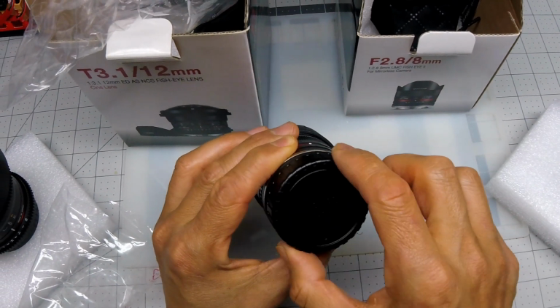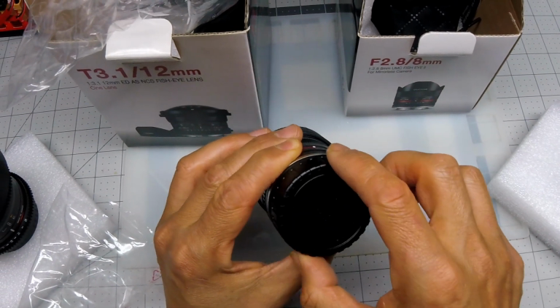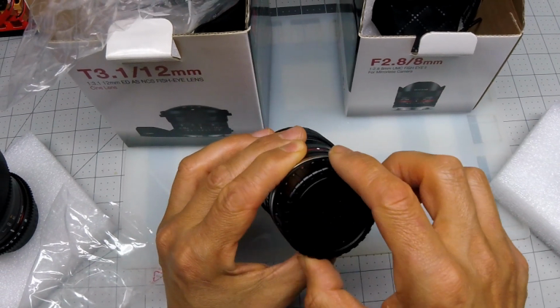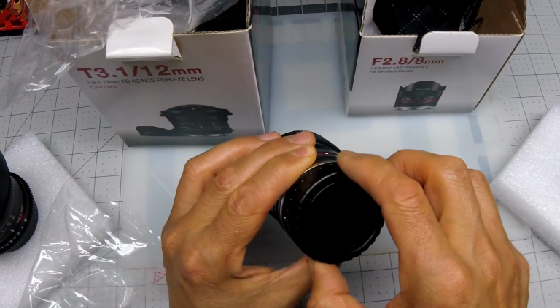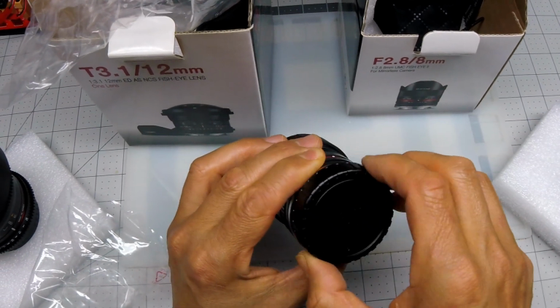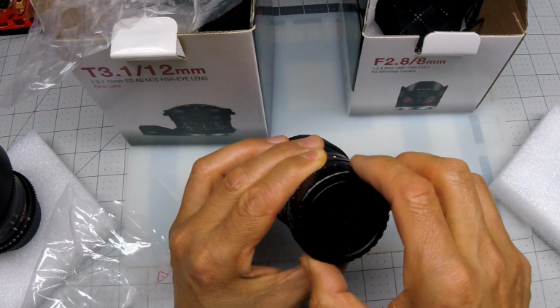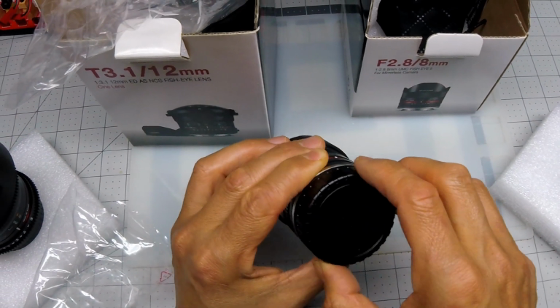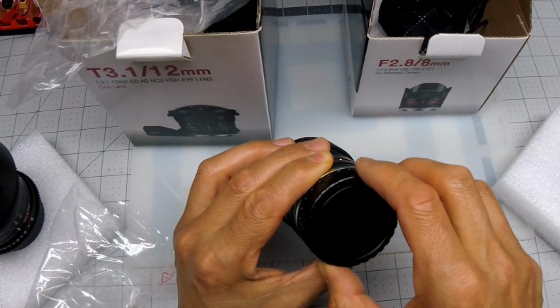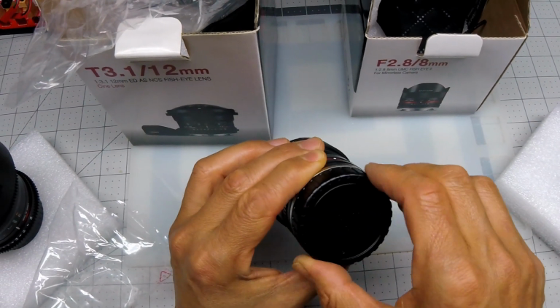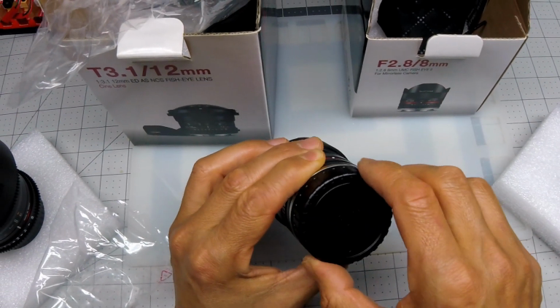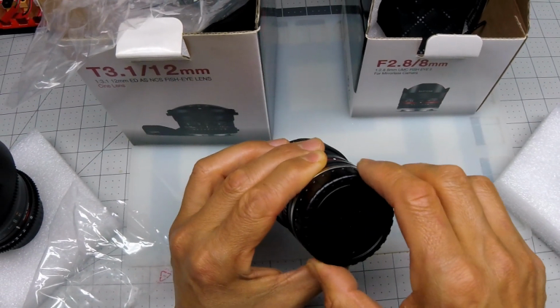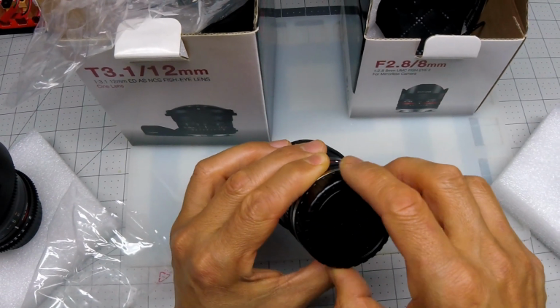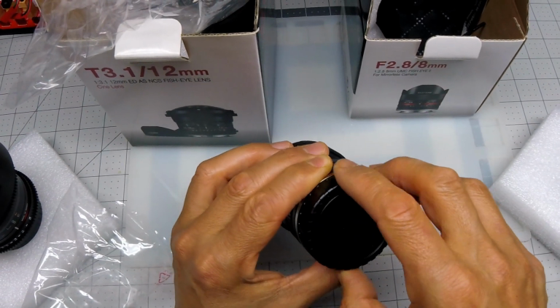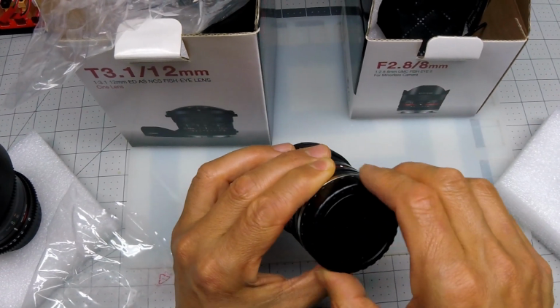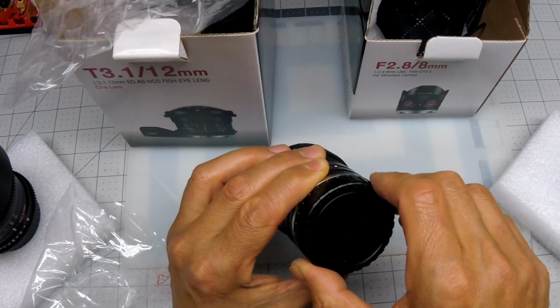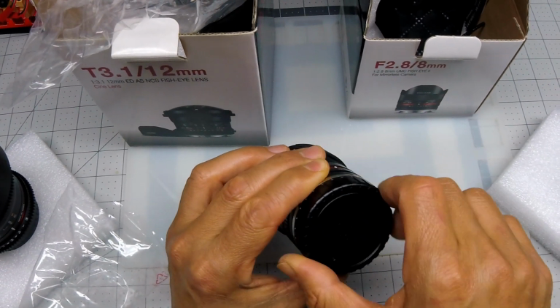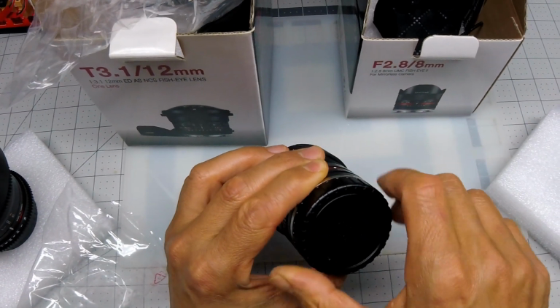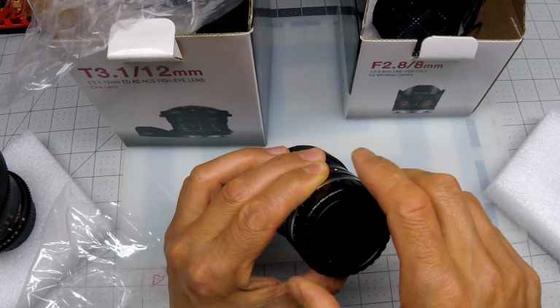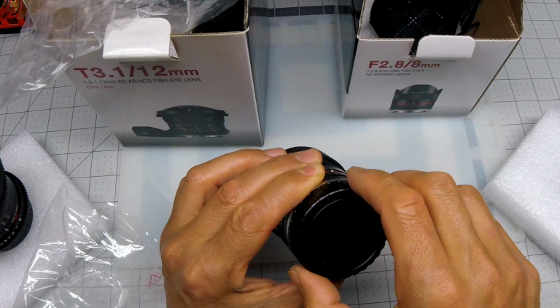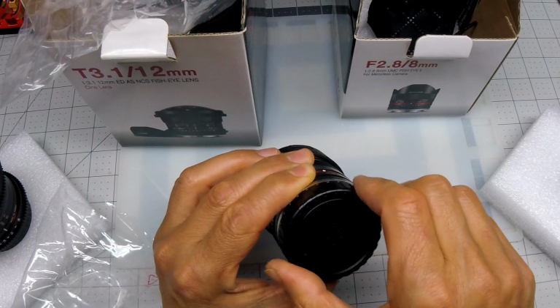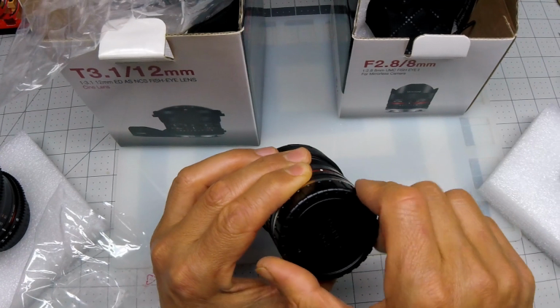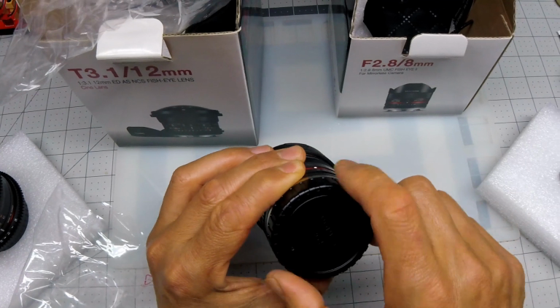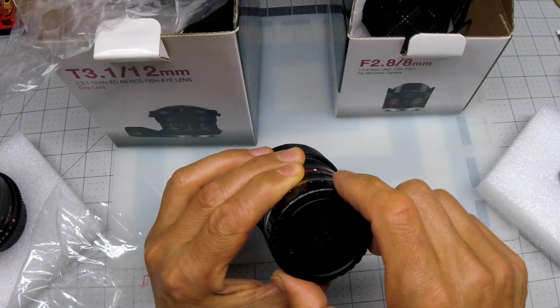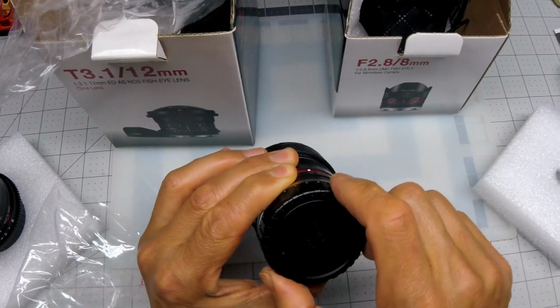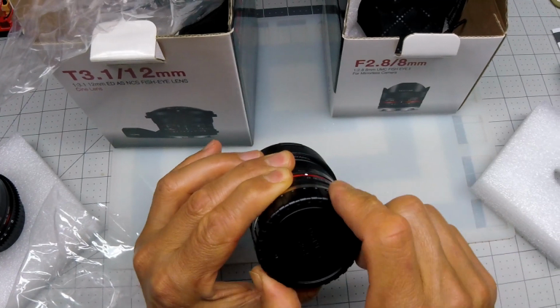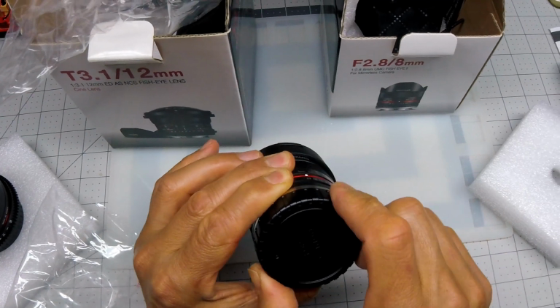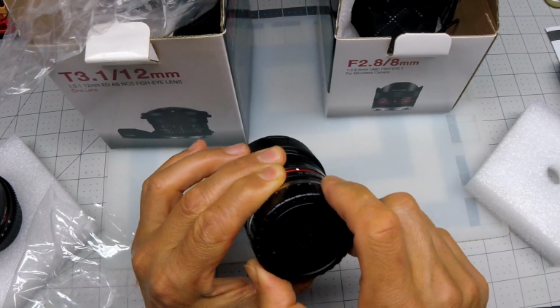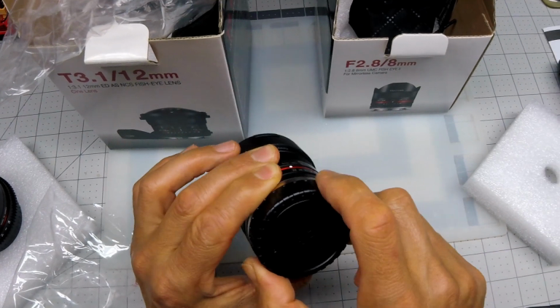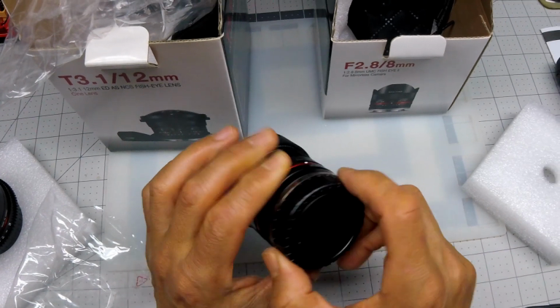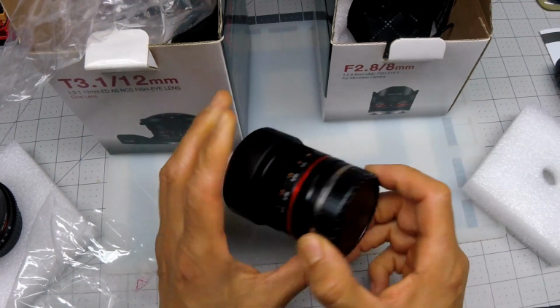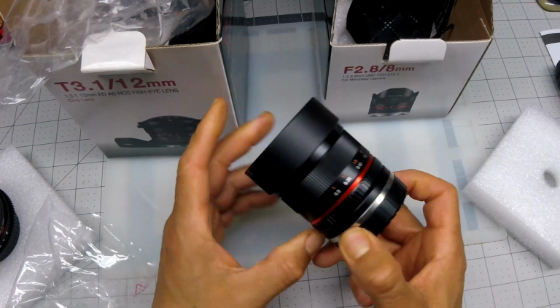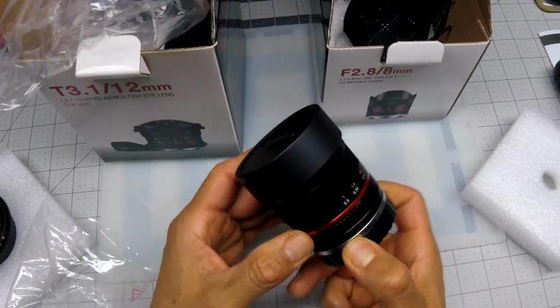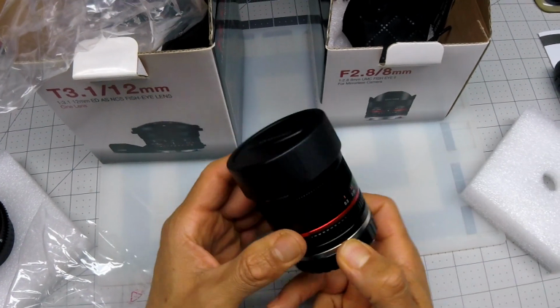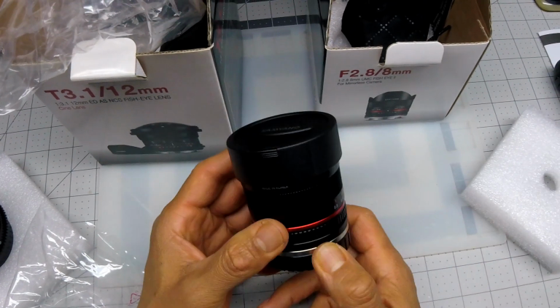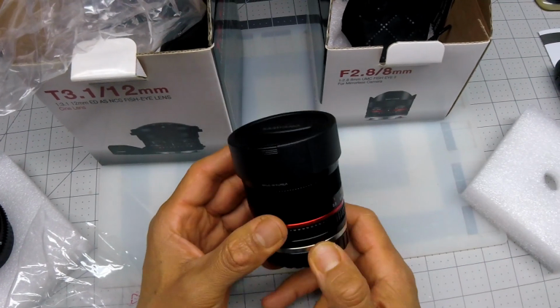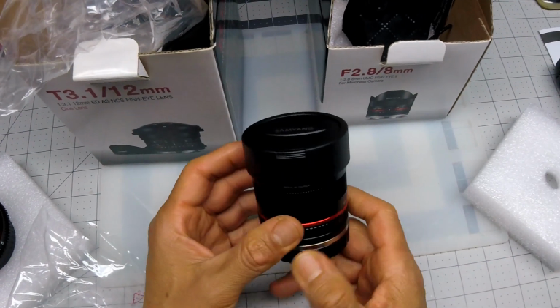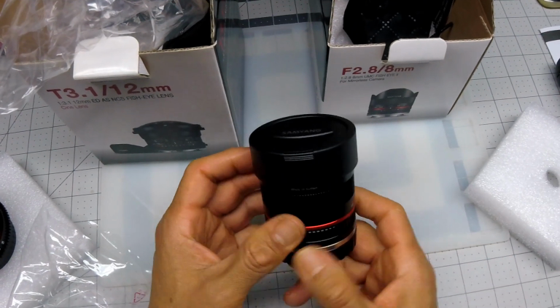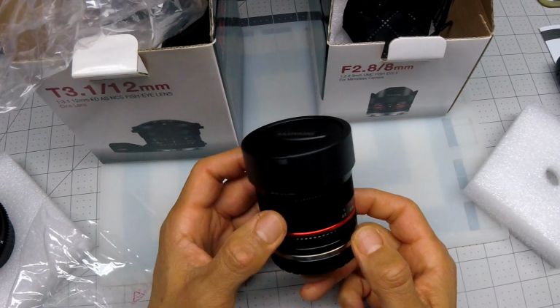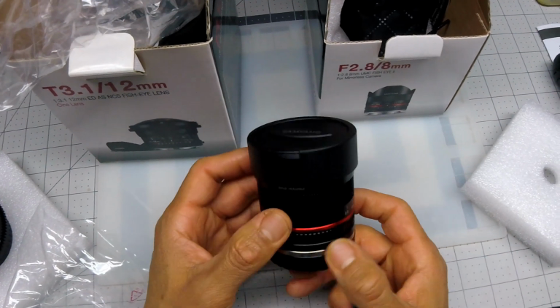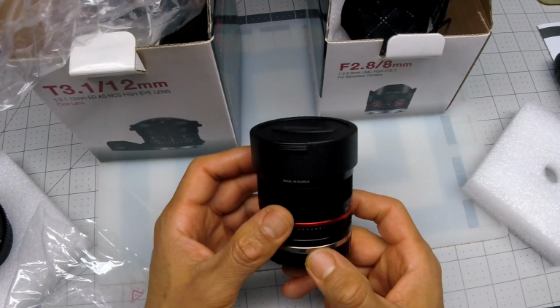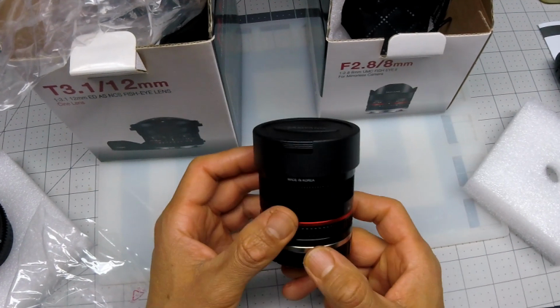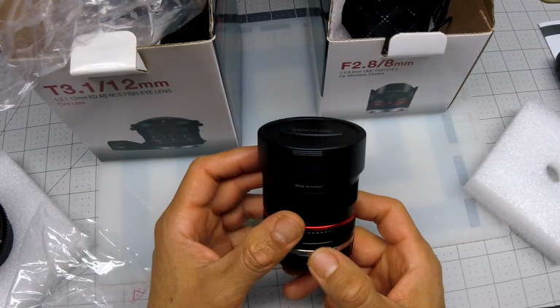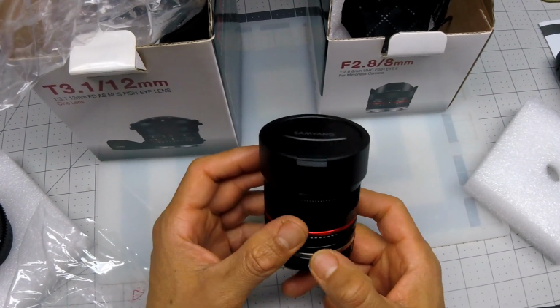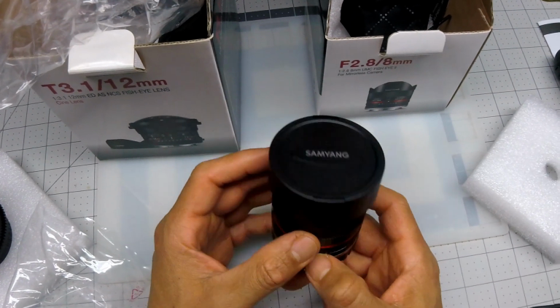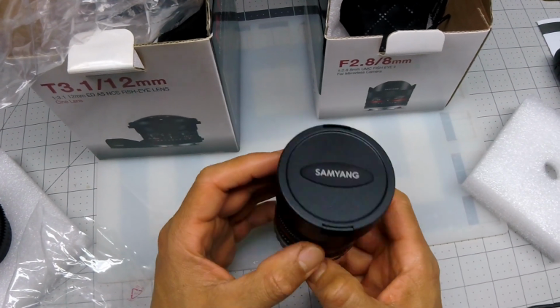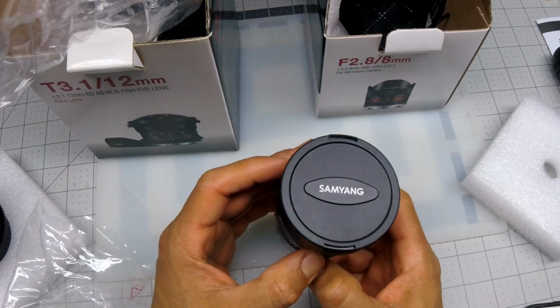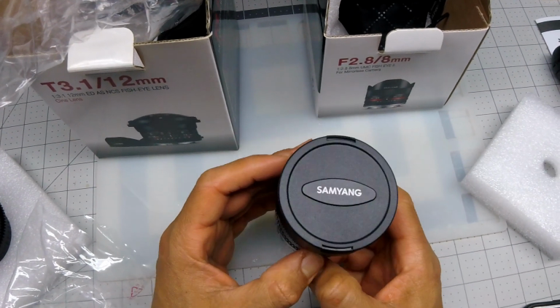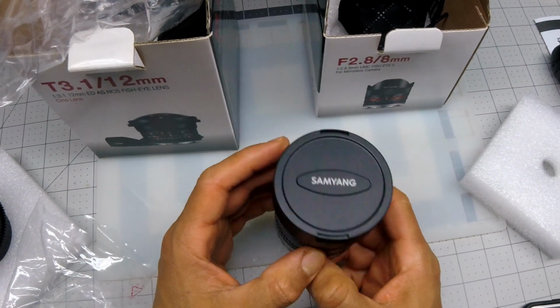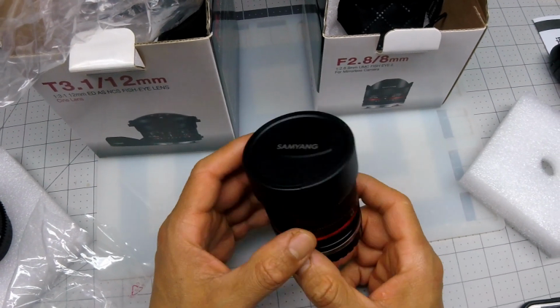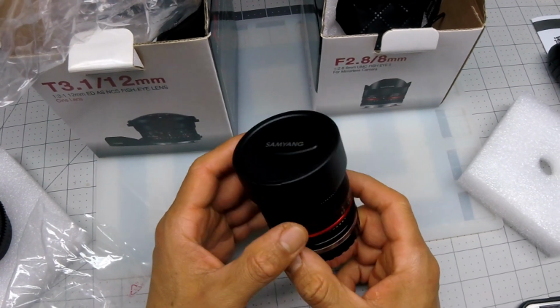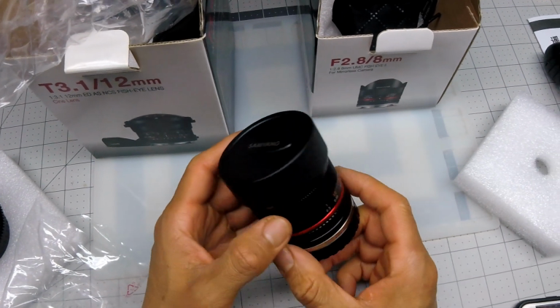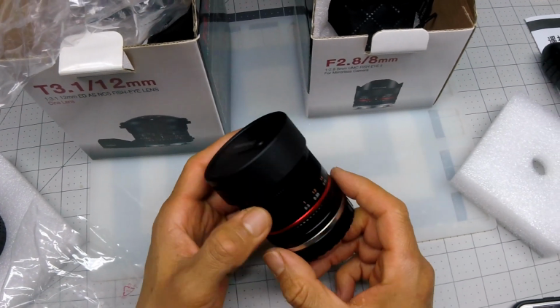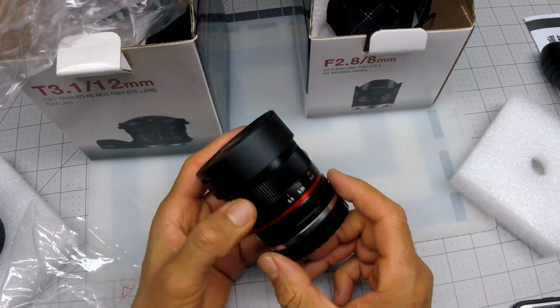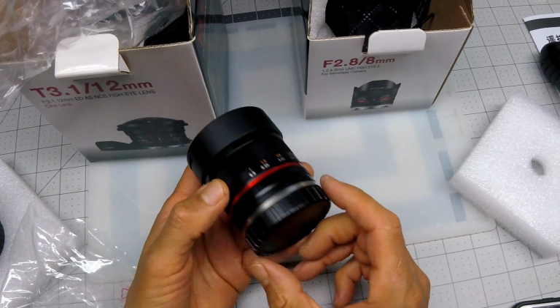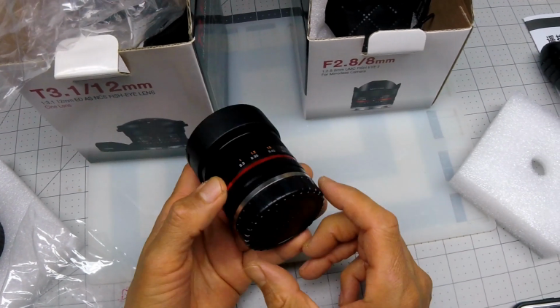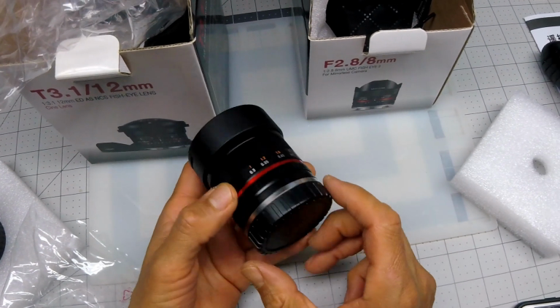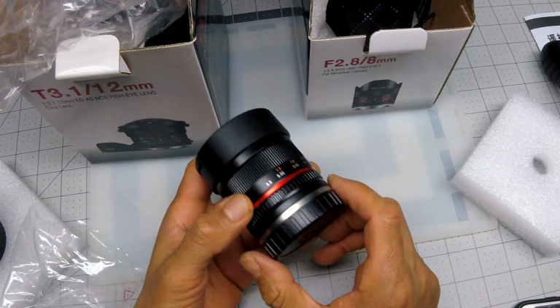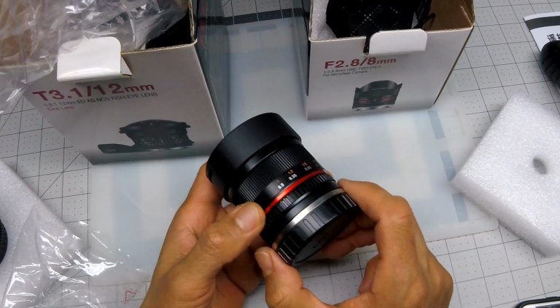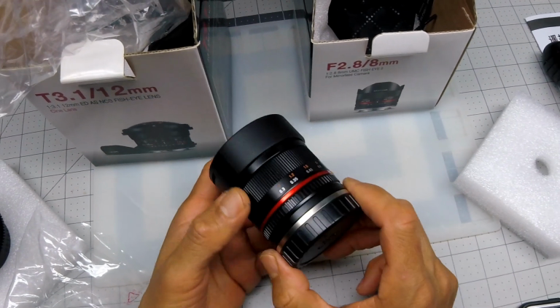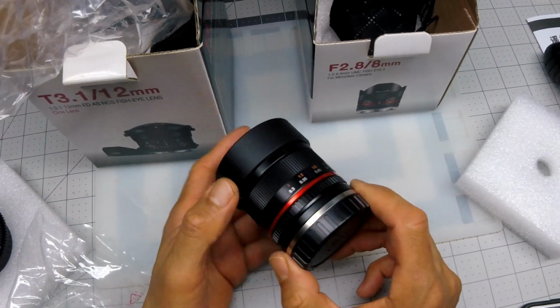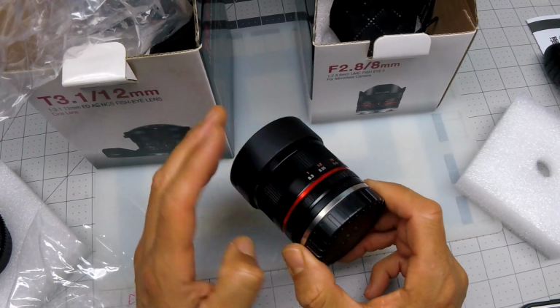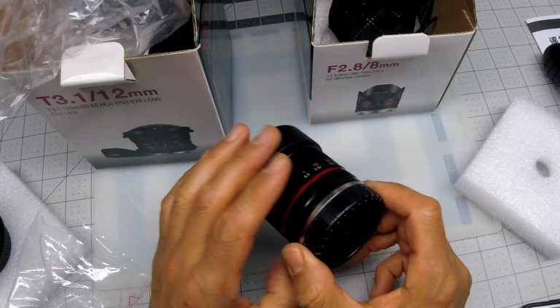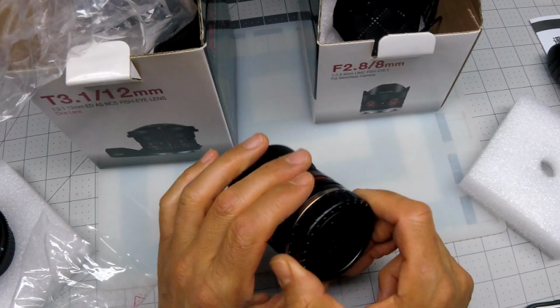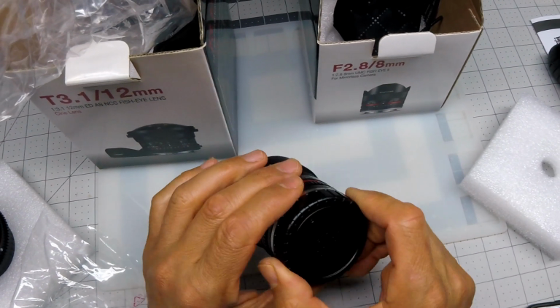Anyway, I just thought it would be kind of cool to show you guys these manual lenses.